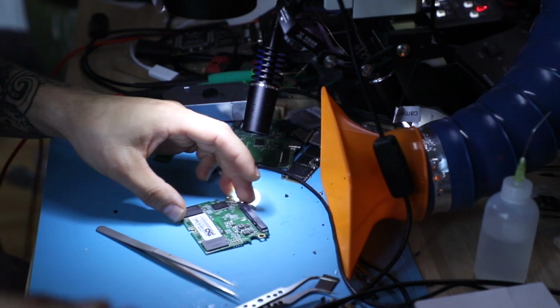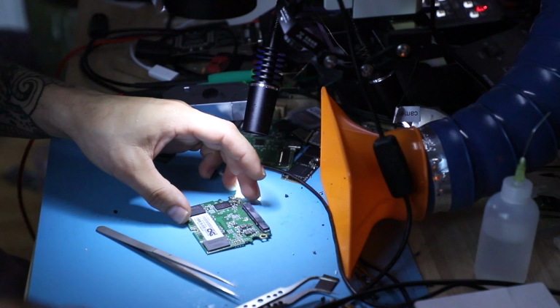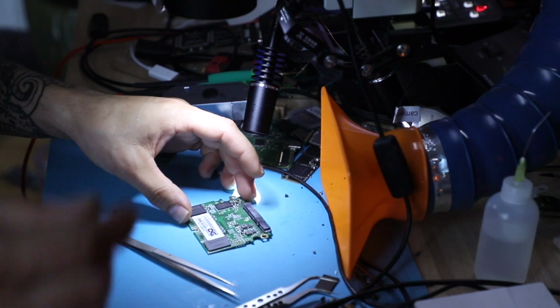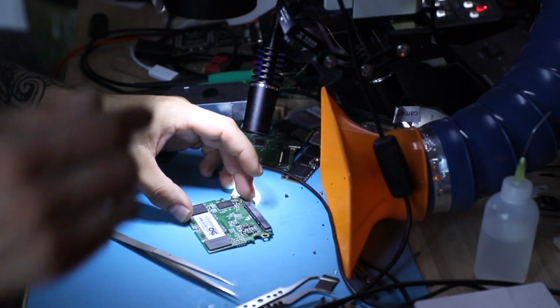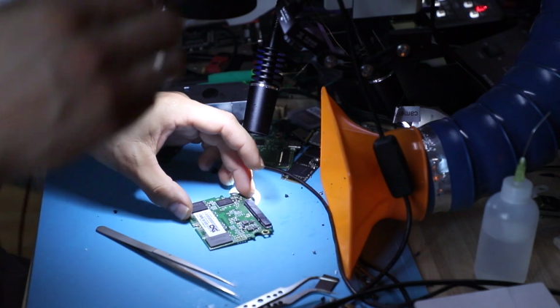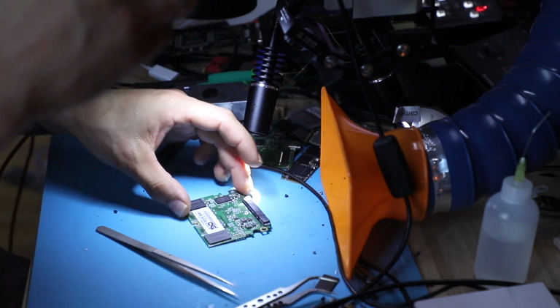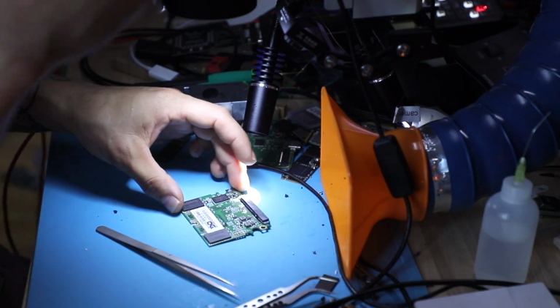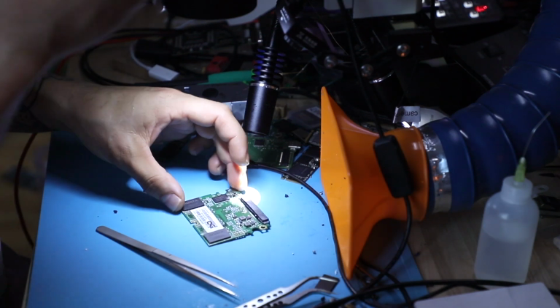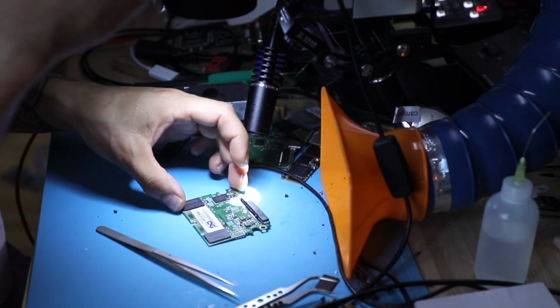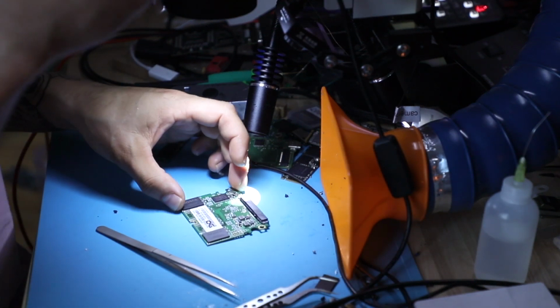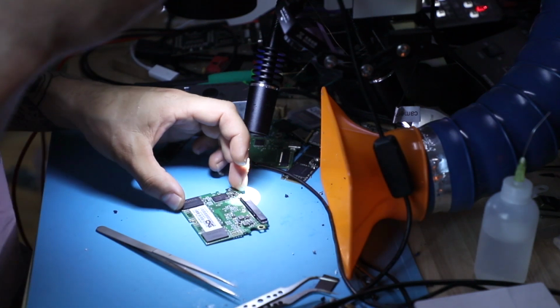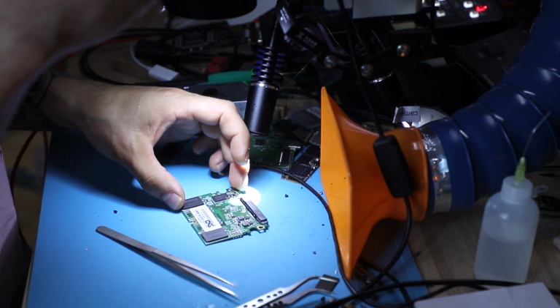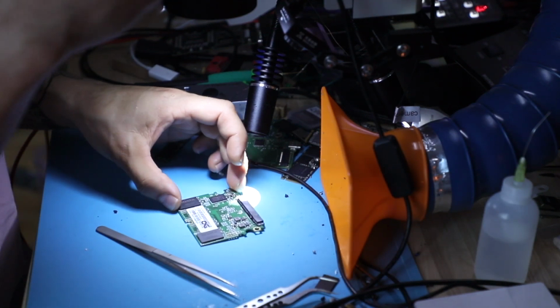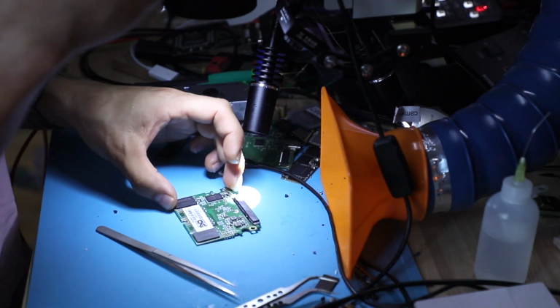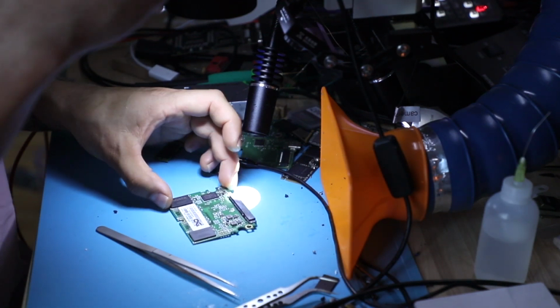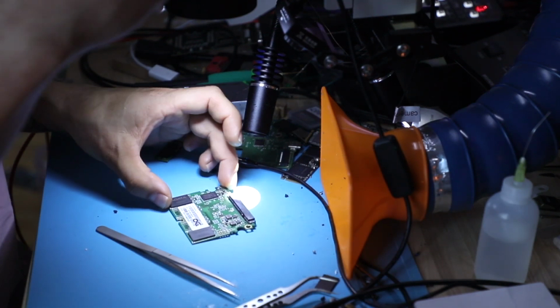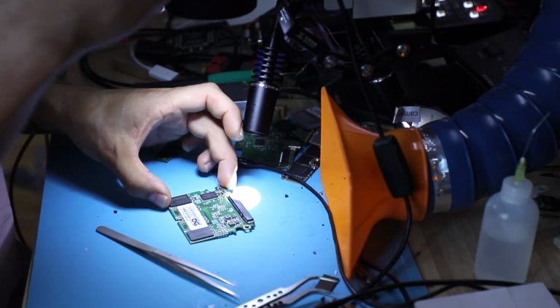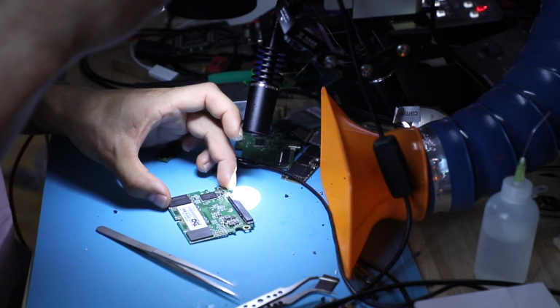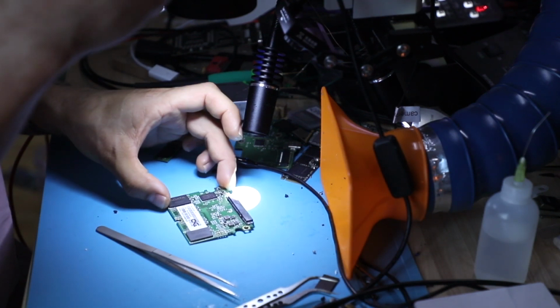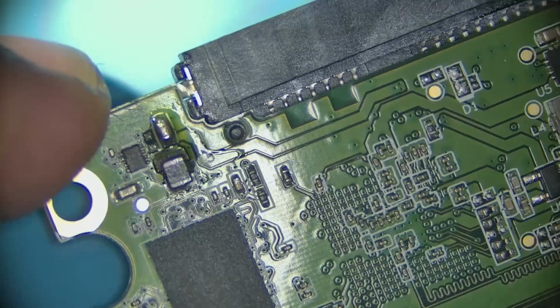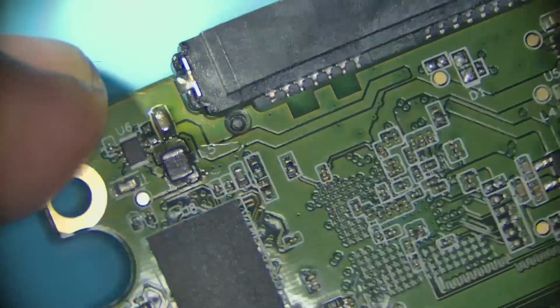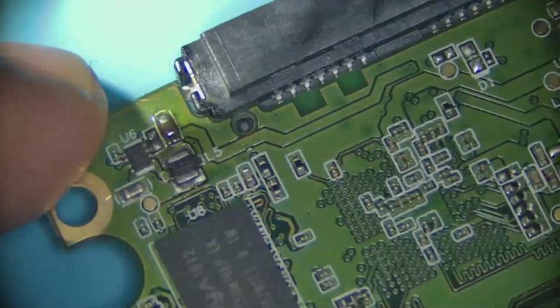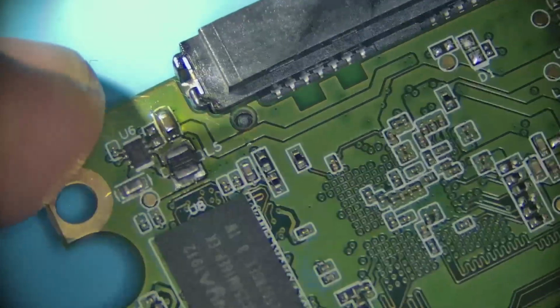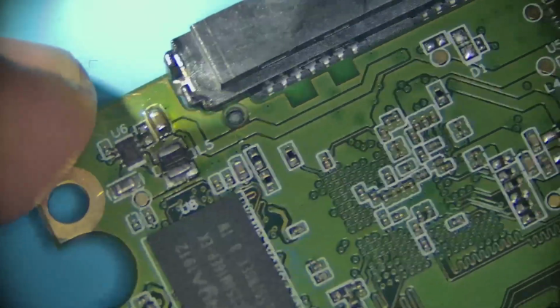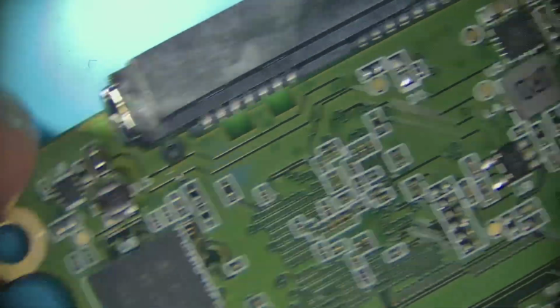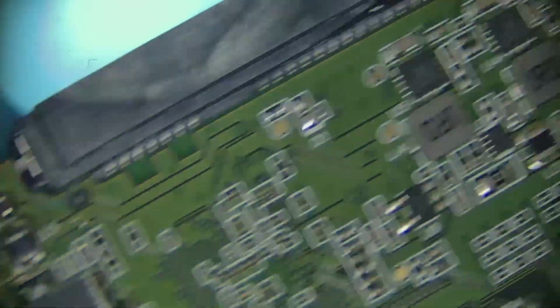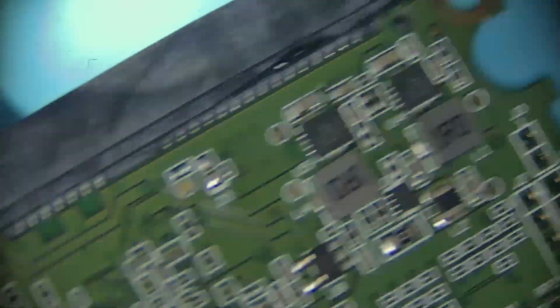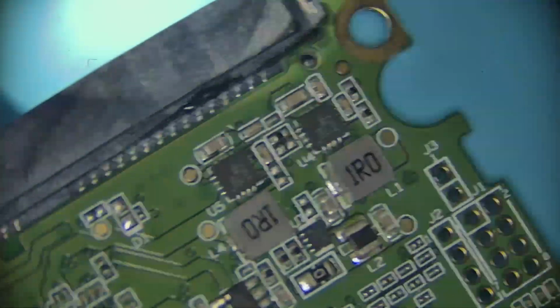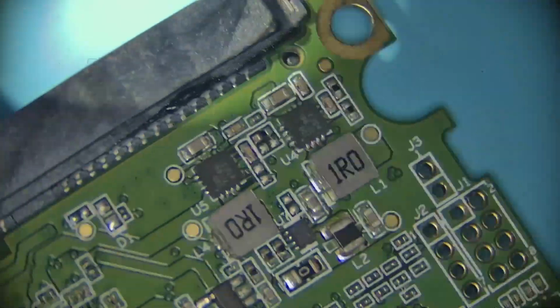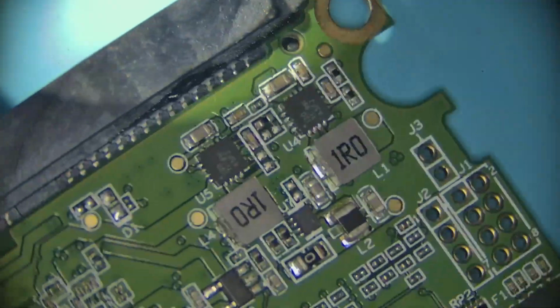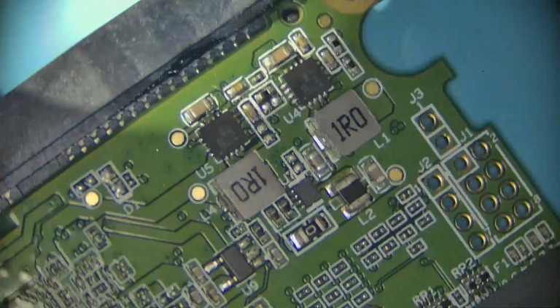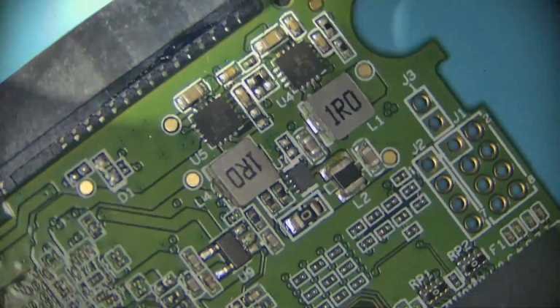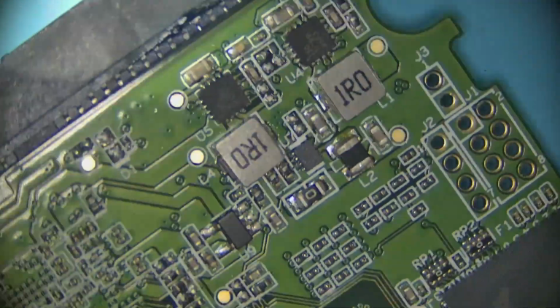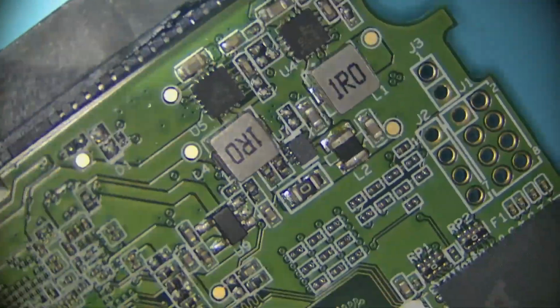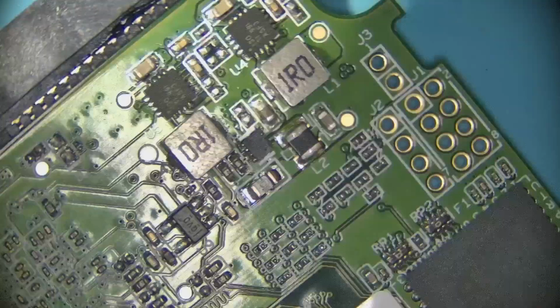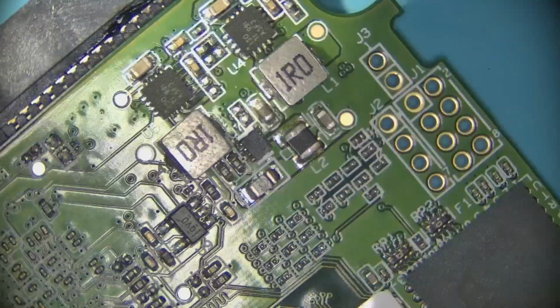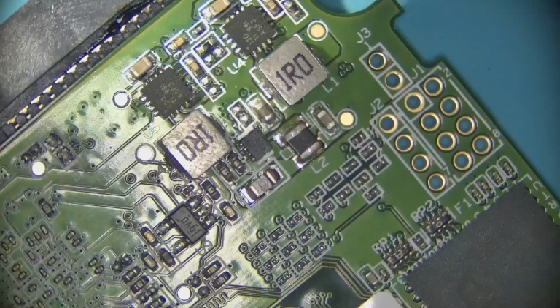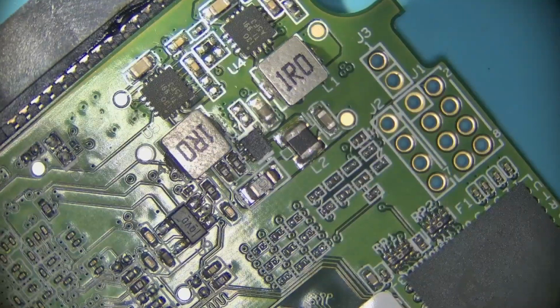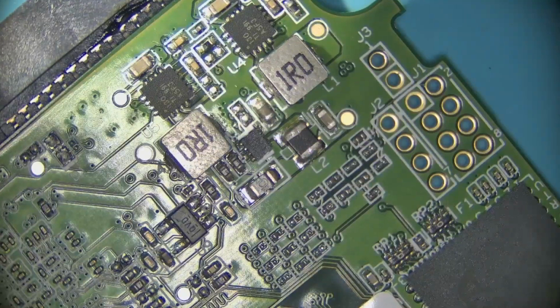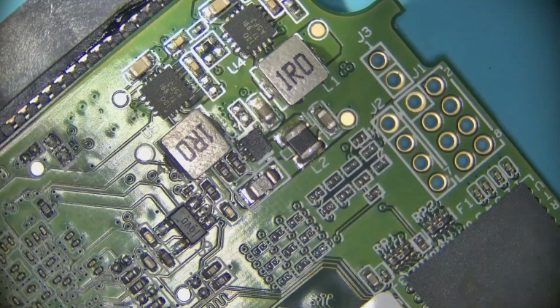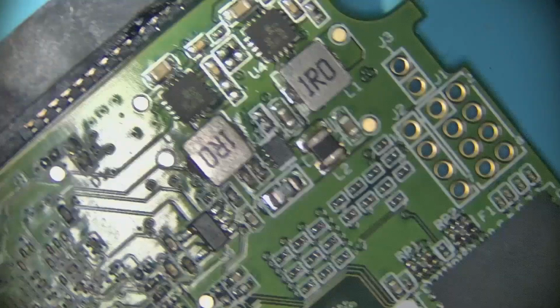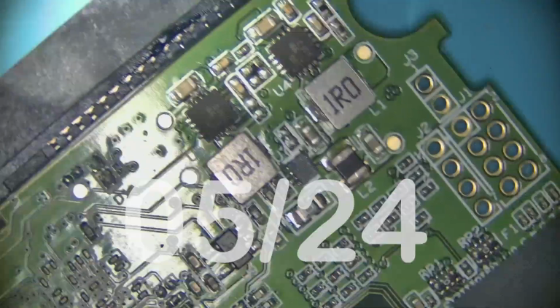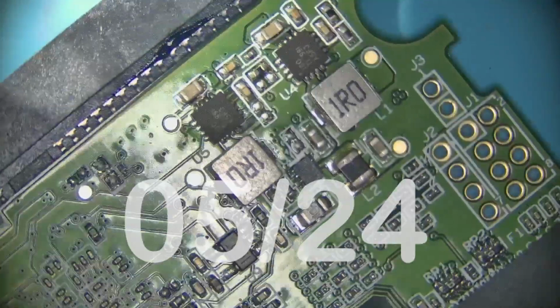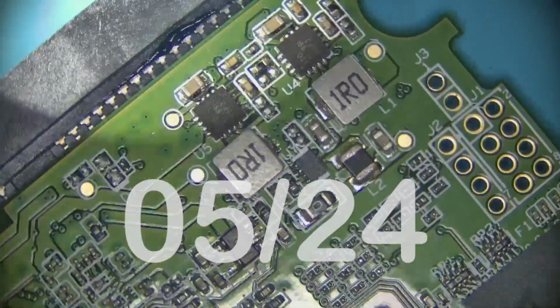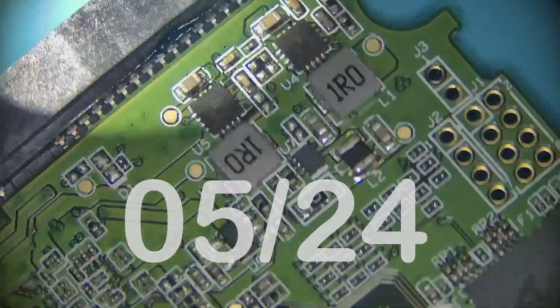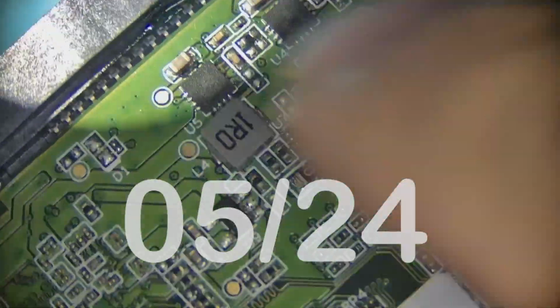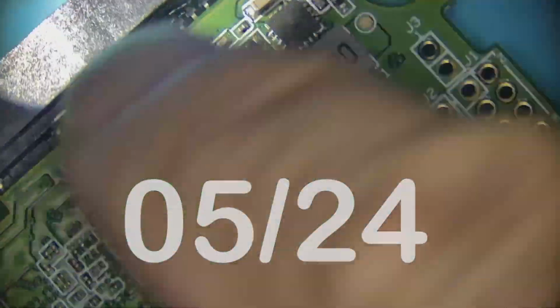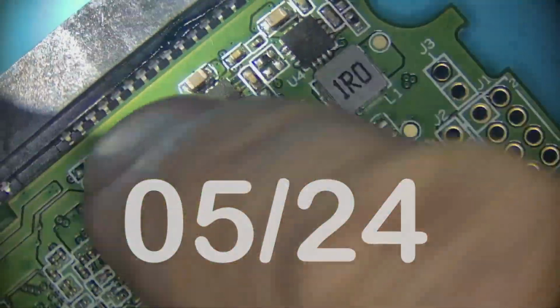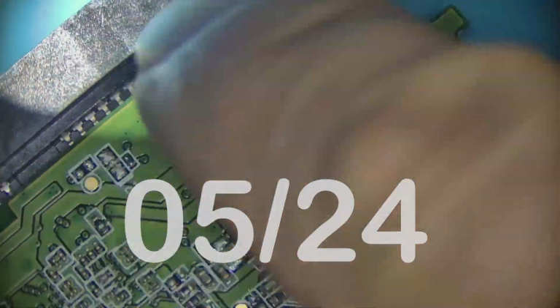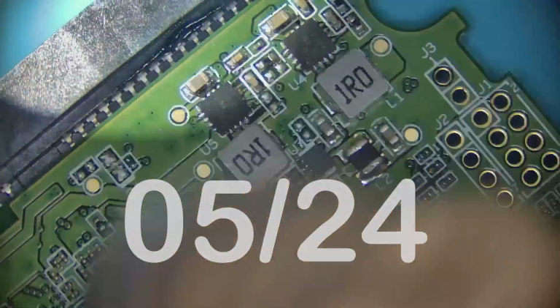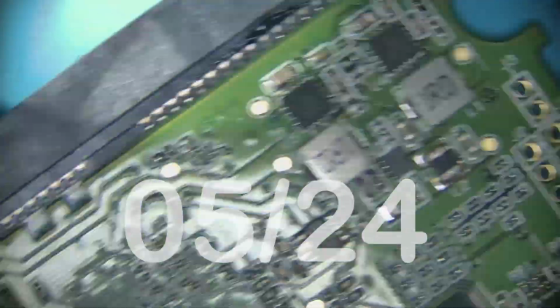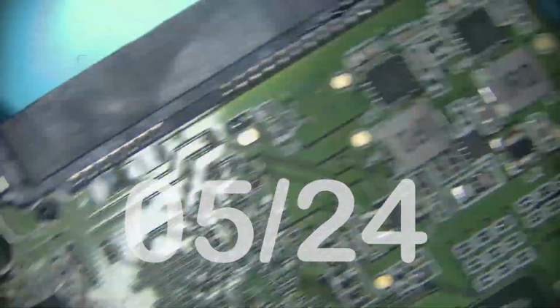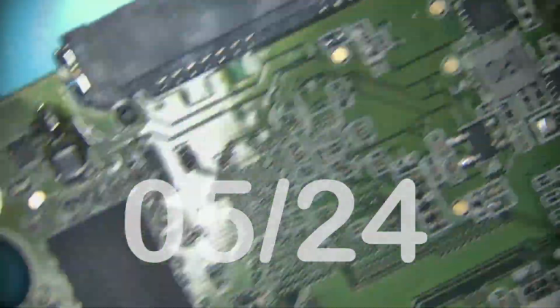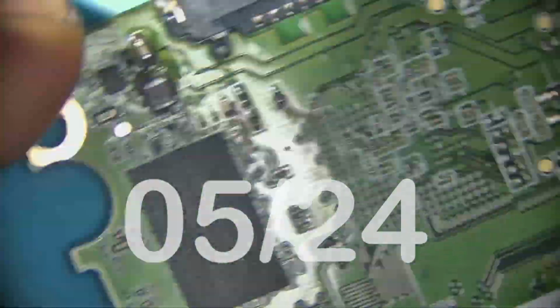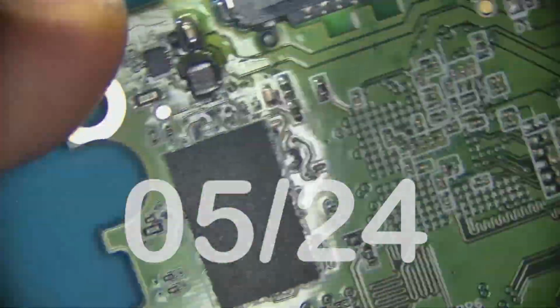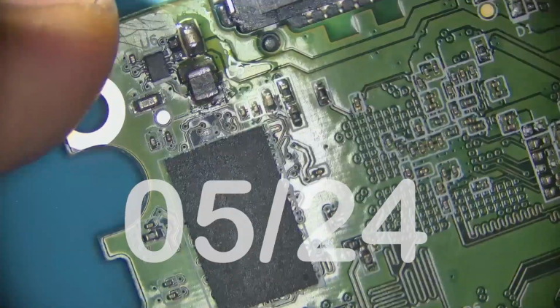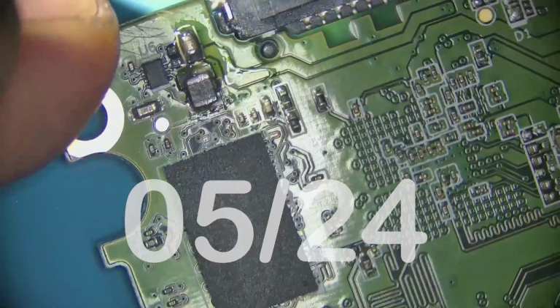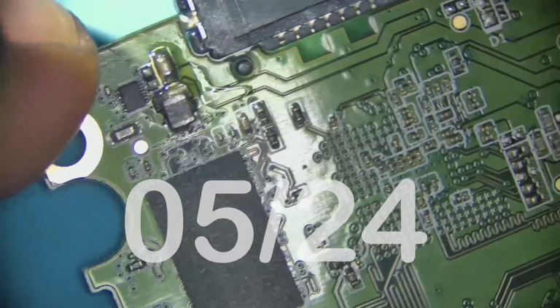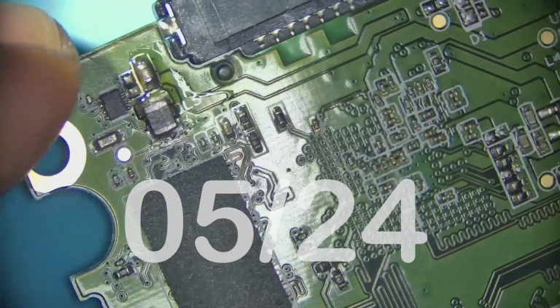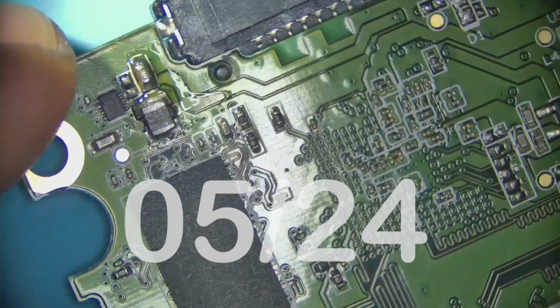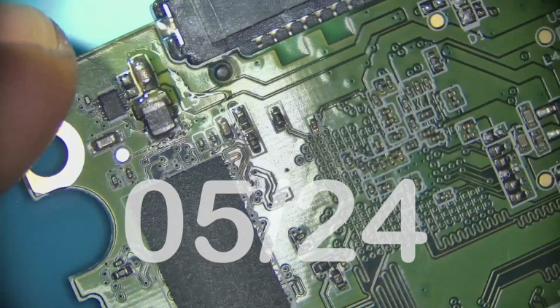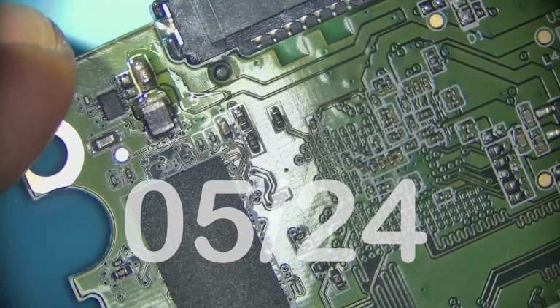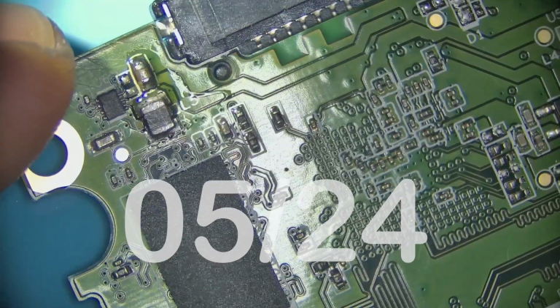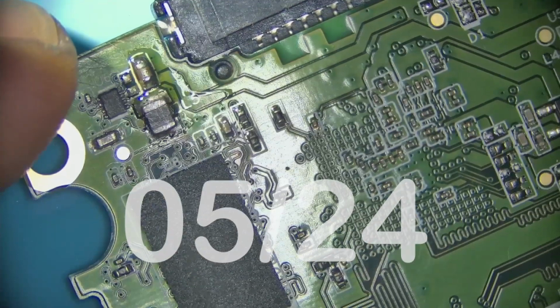Alright, I see there's some work done here. Some things have been kind of heated up — you can clearly tell.